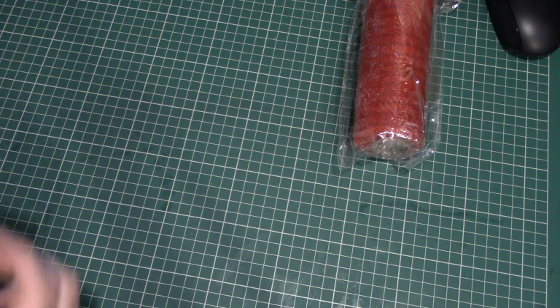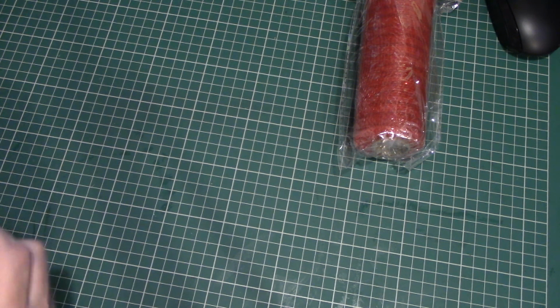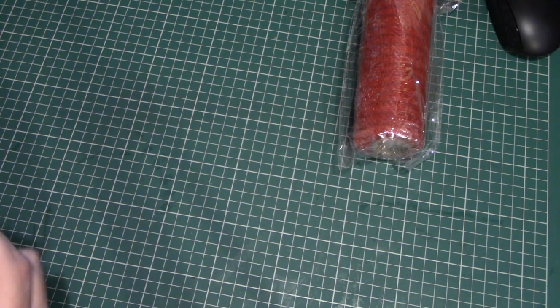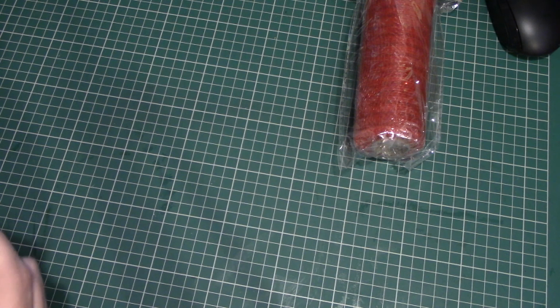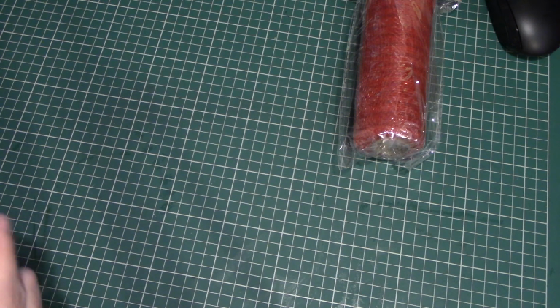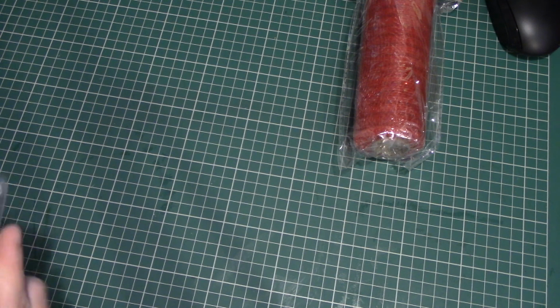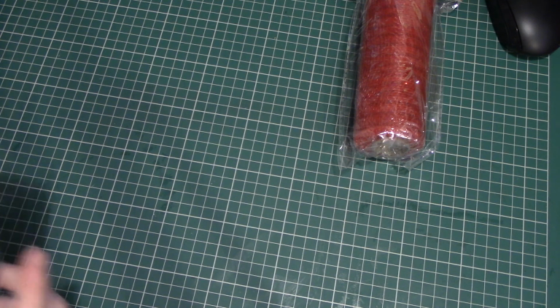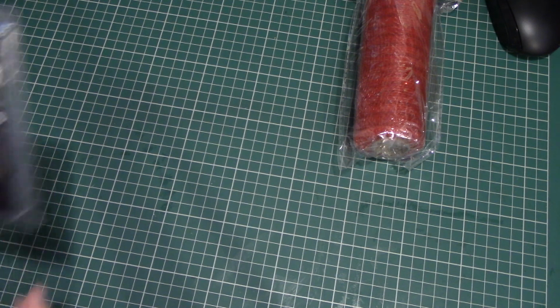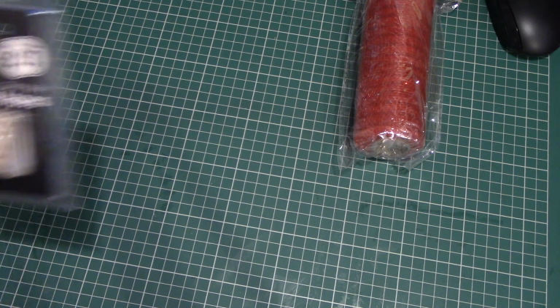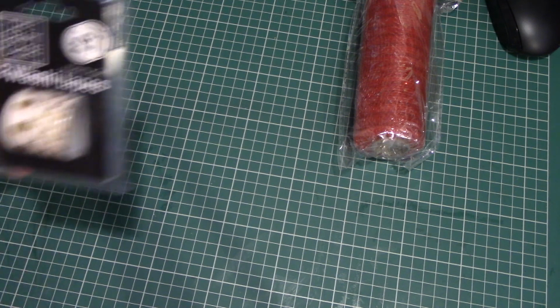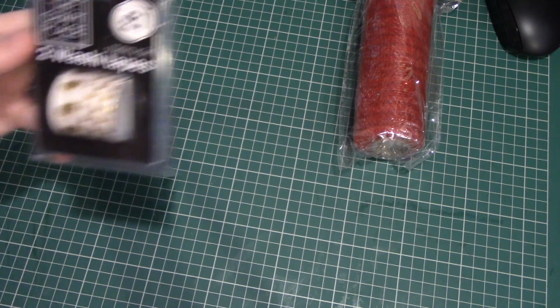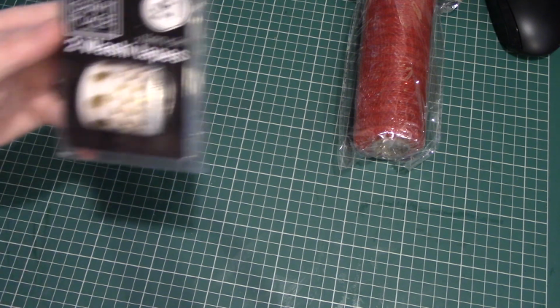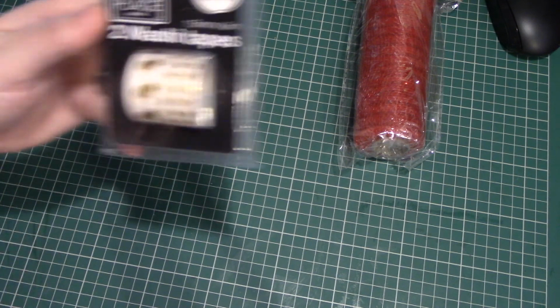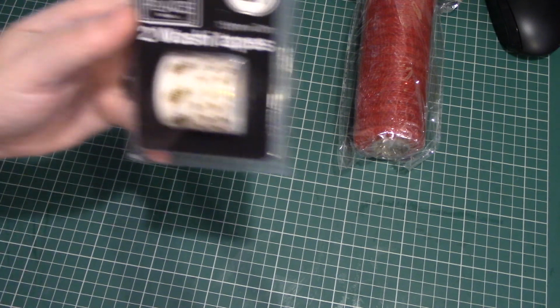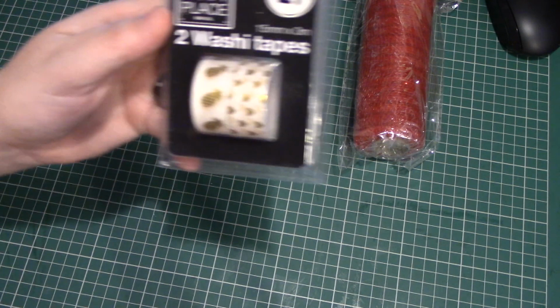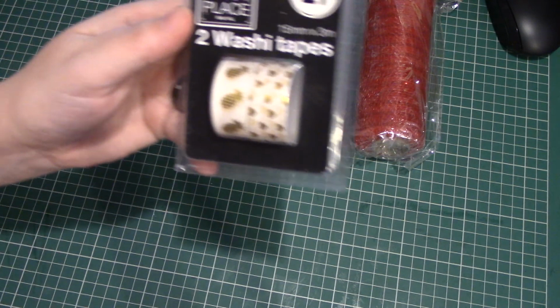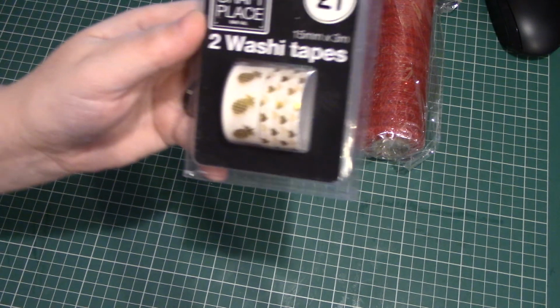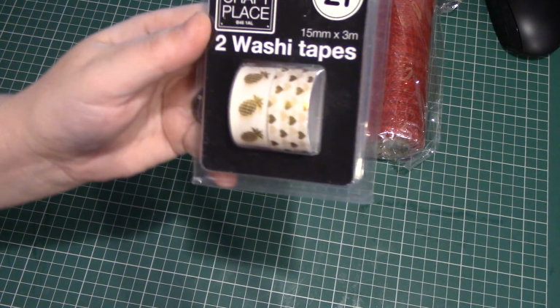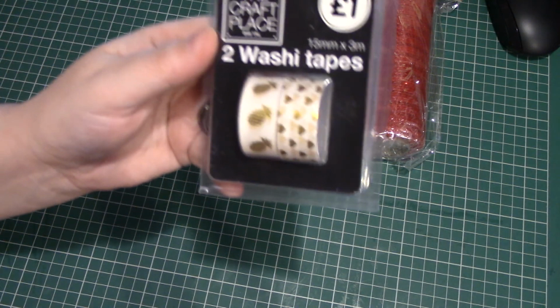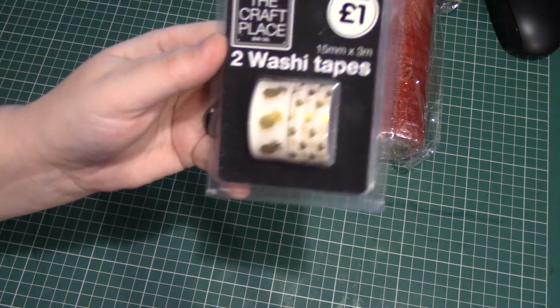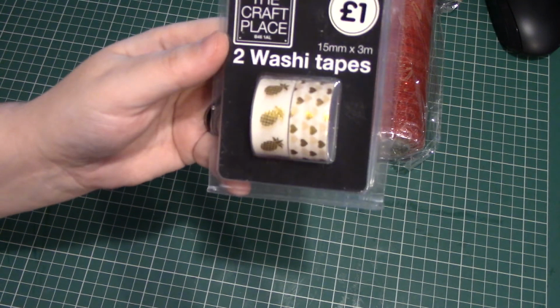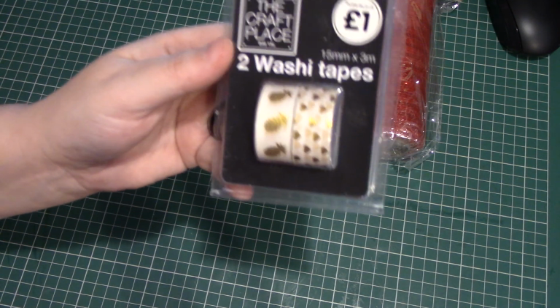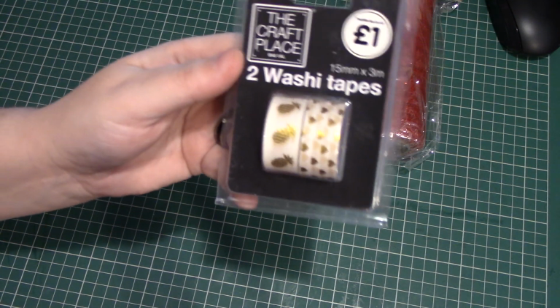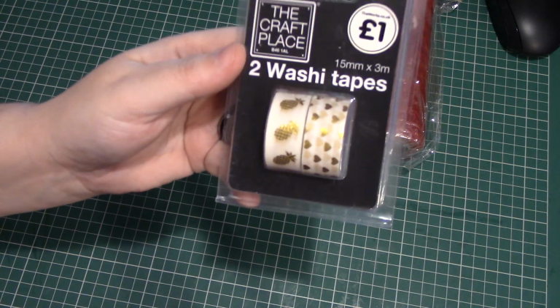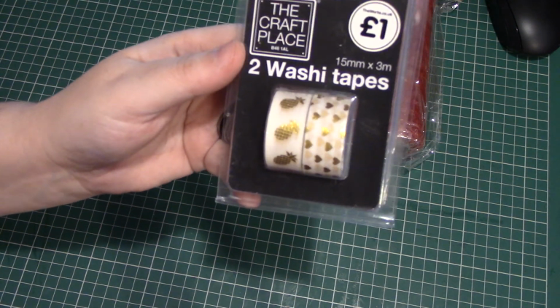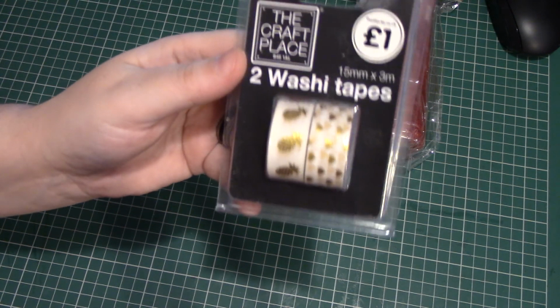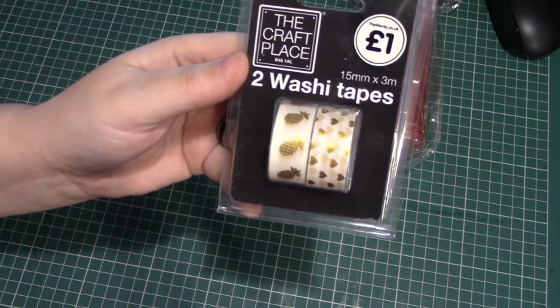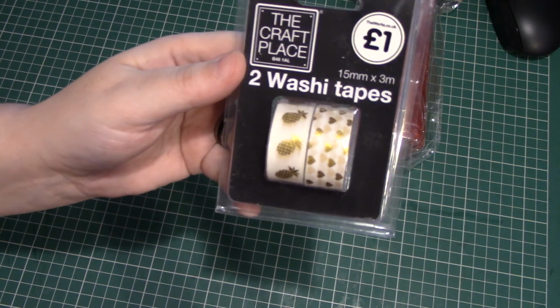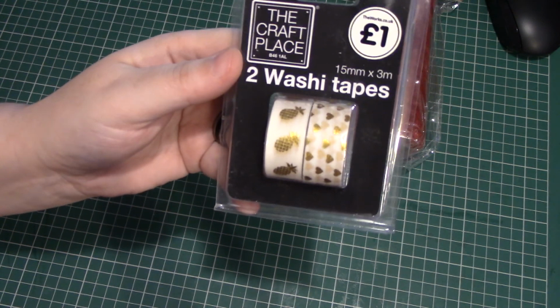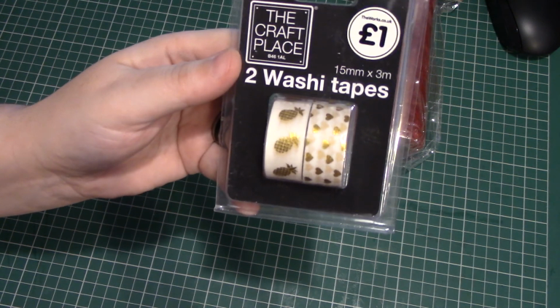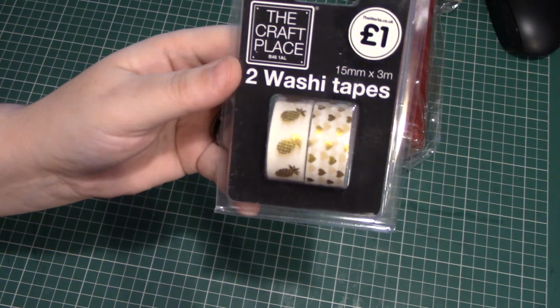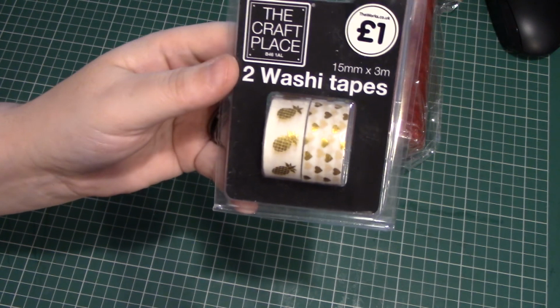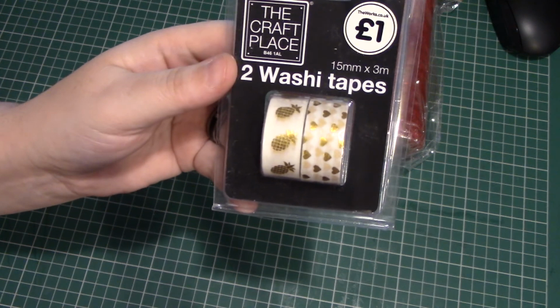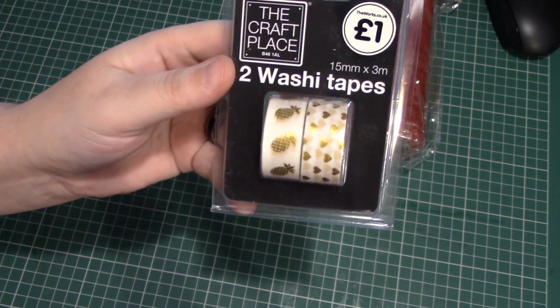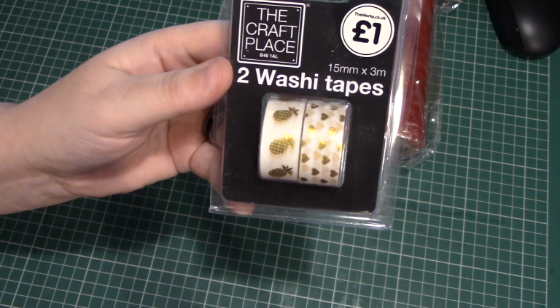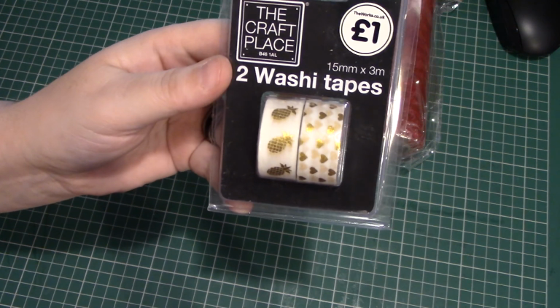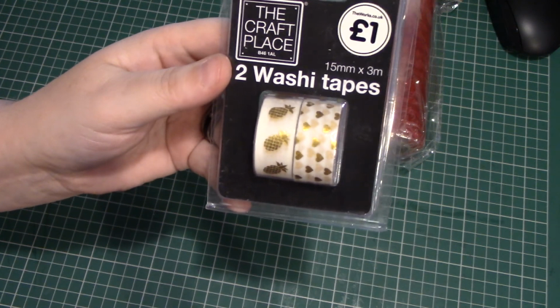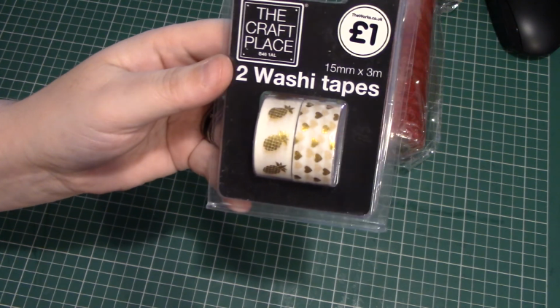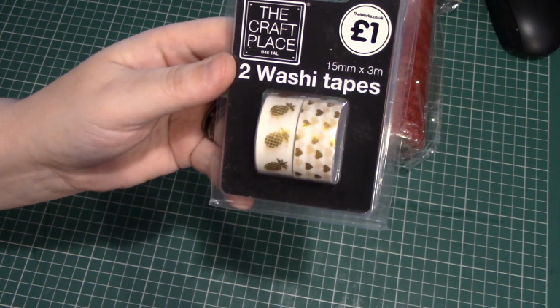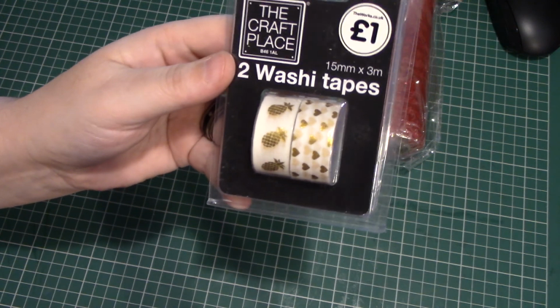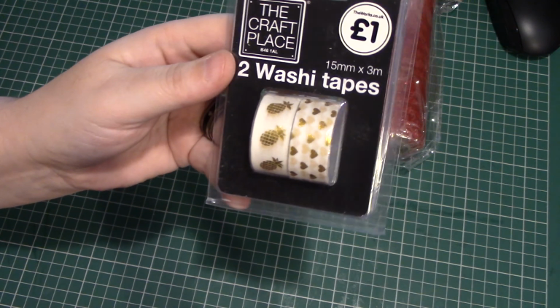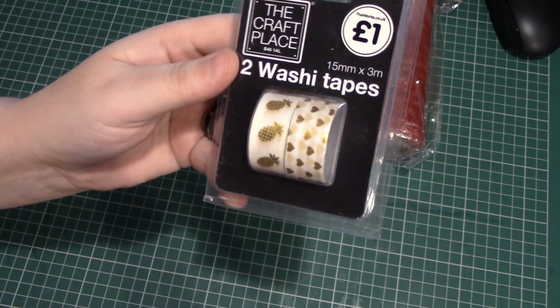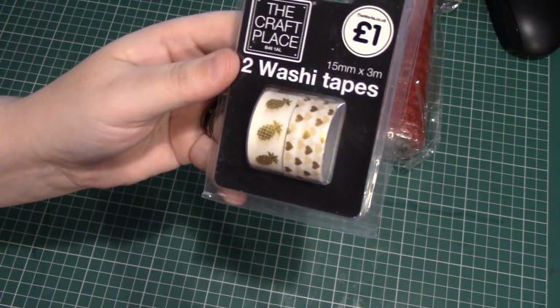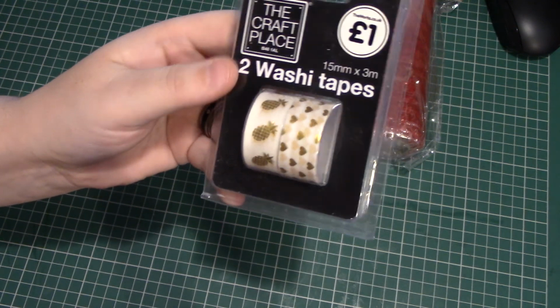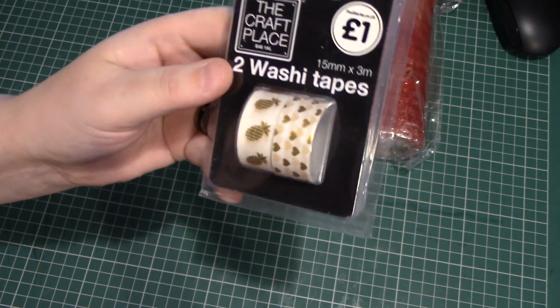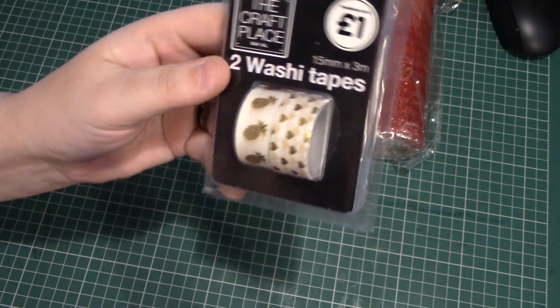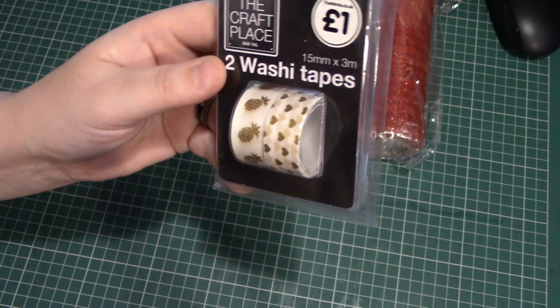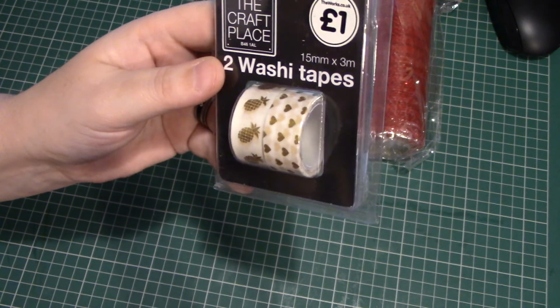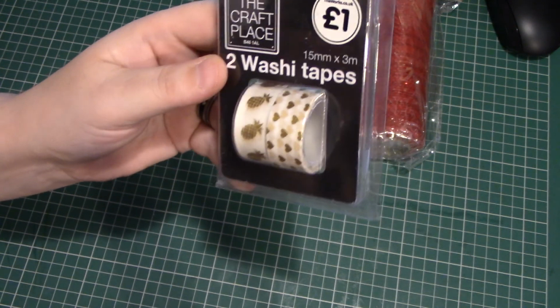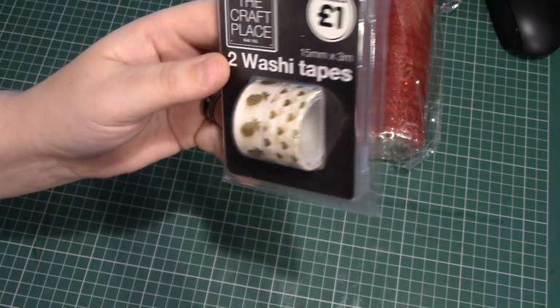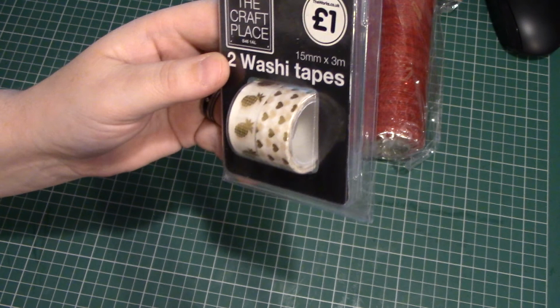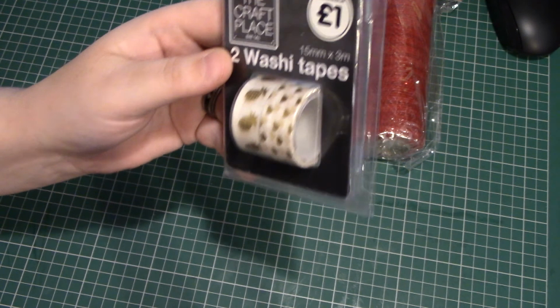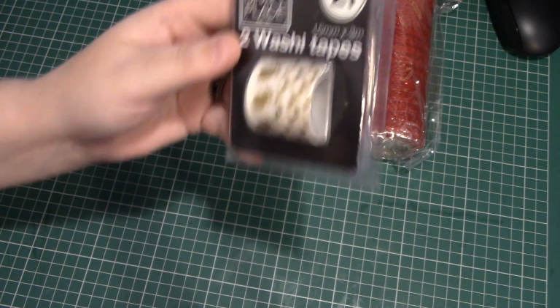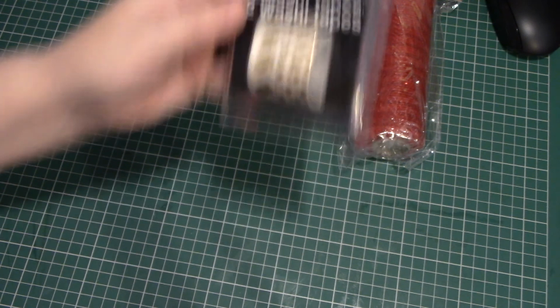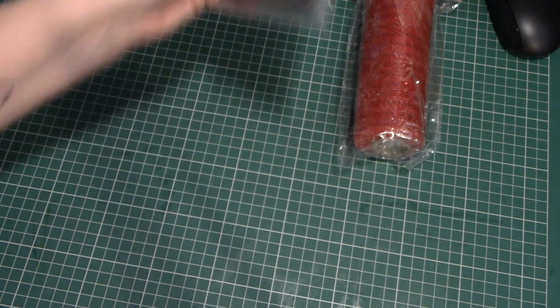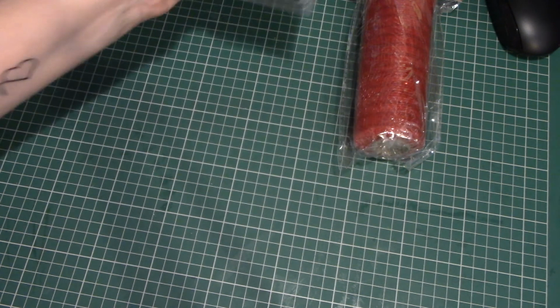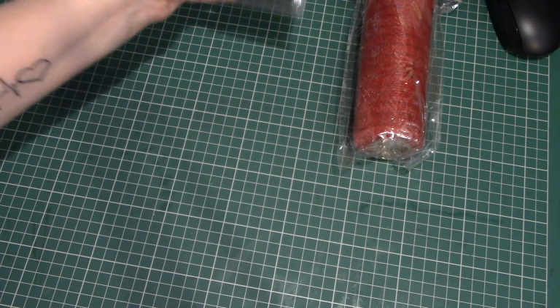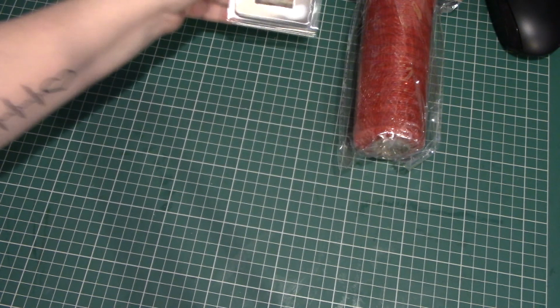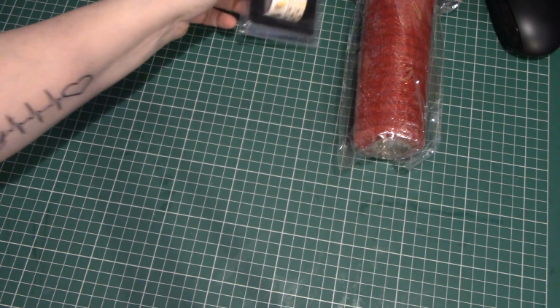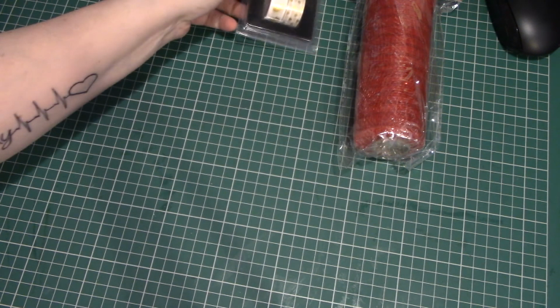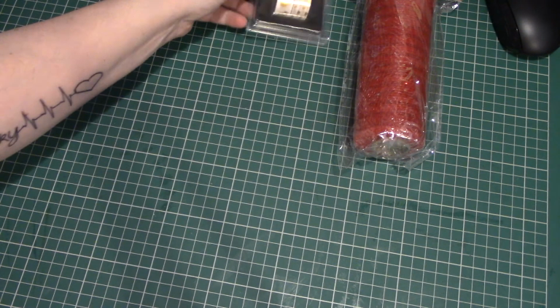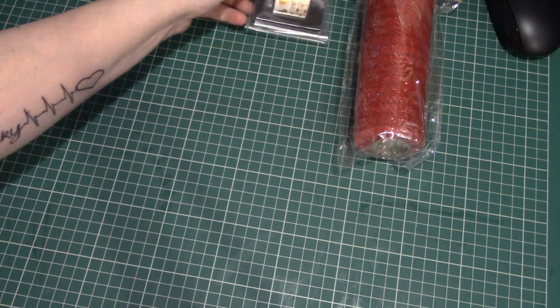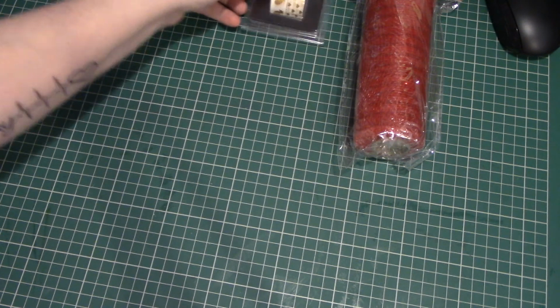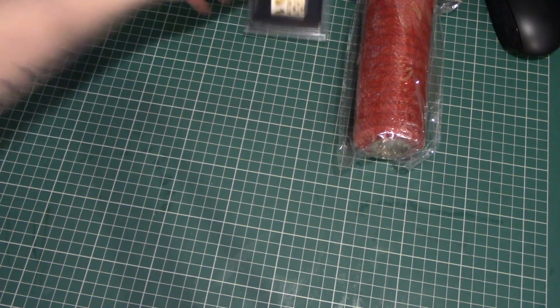The next thing I bought were these two washi tapes. They're only 3m but I thought they were quite cute.